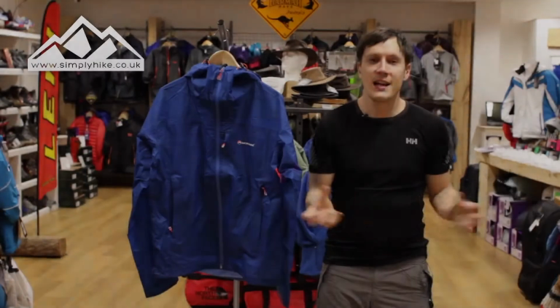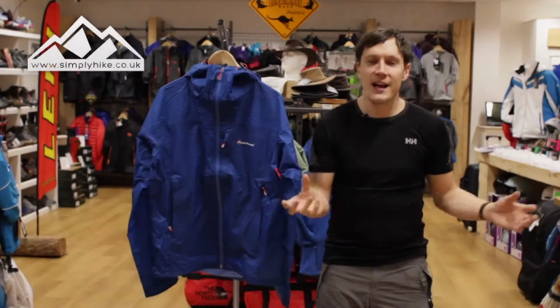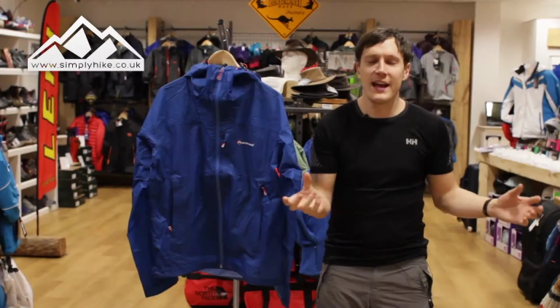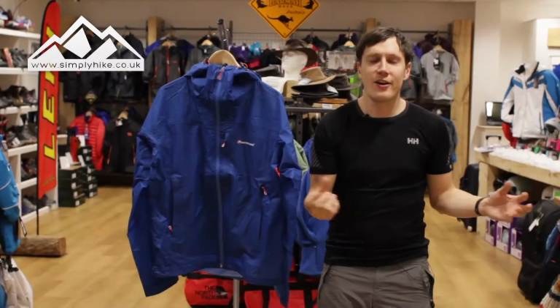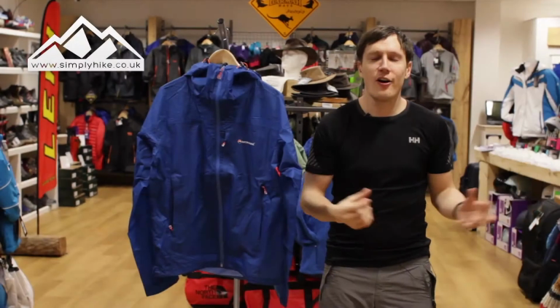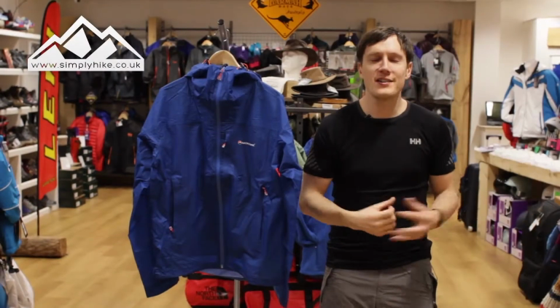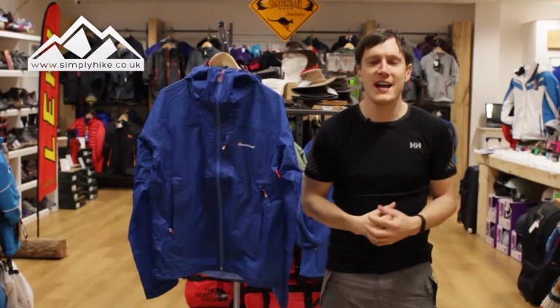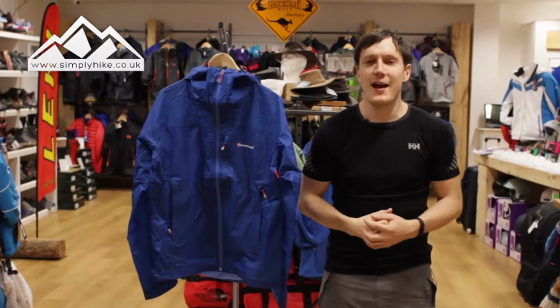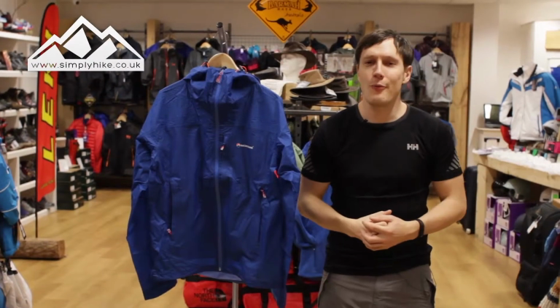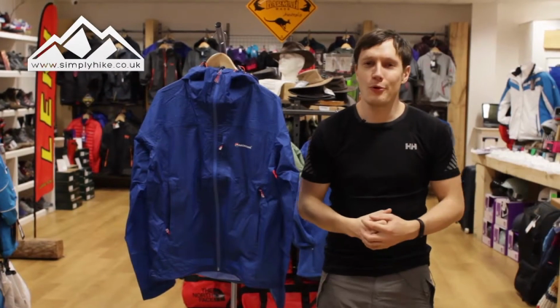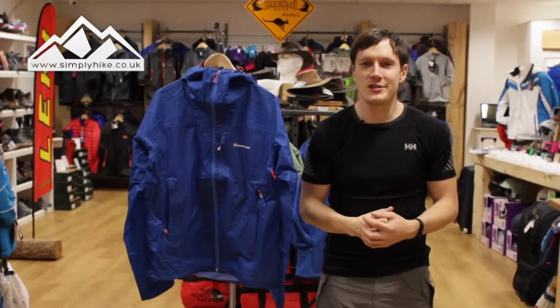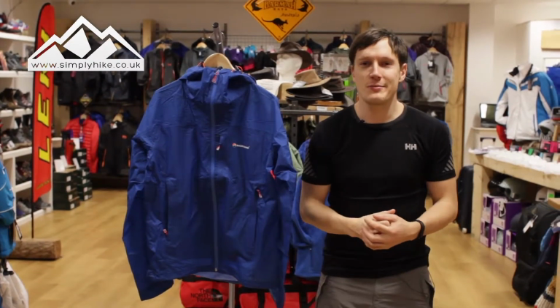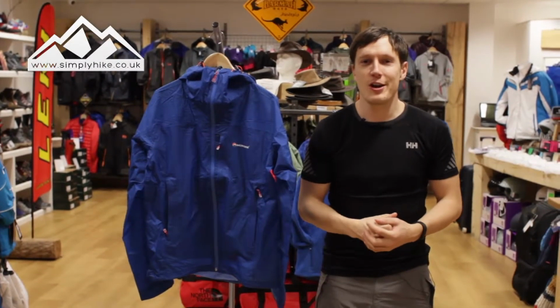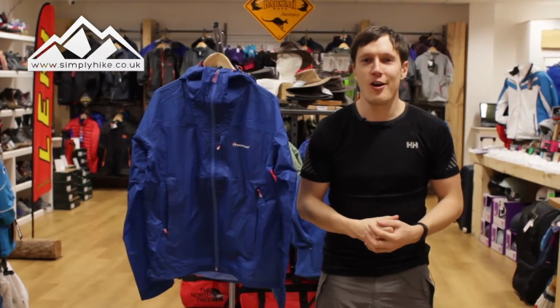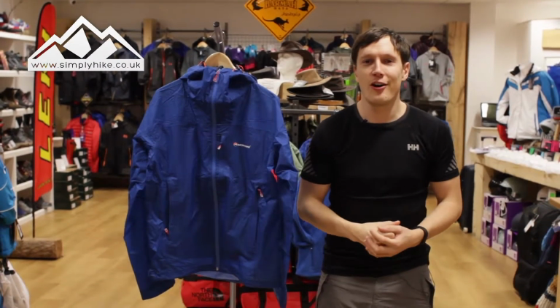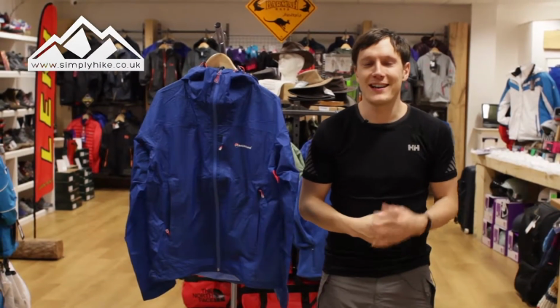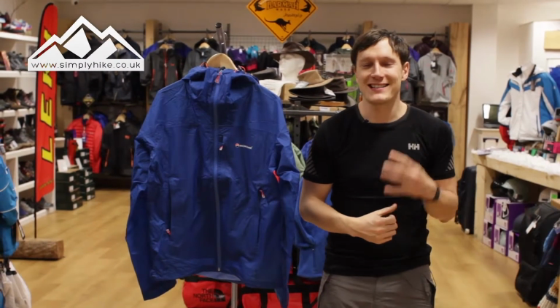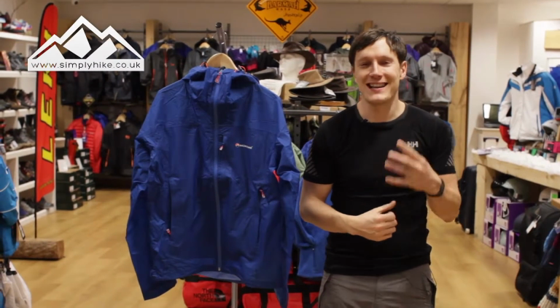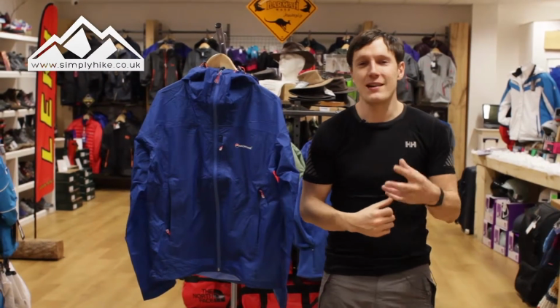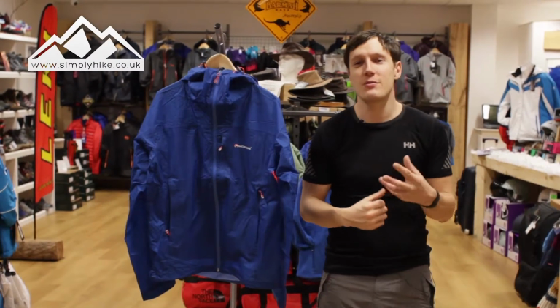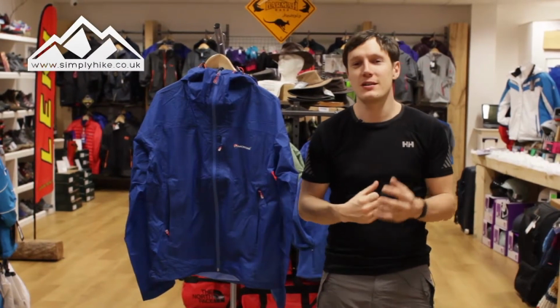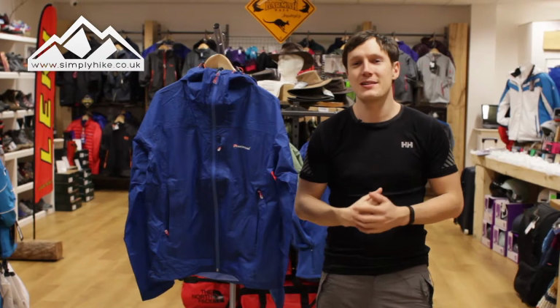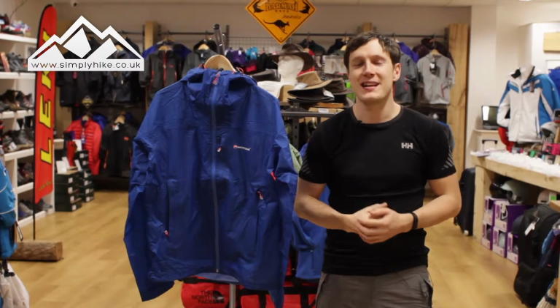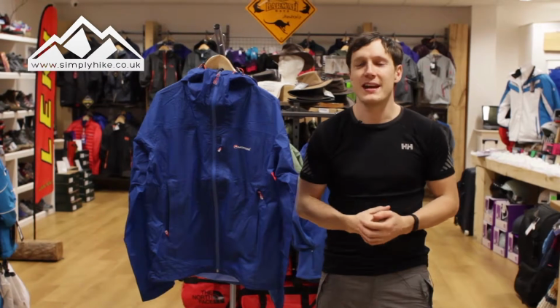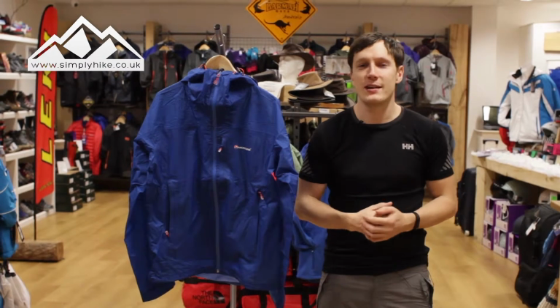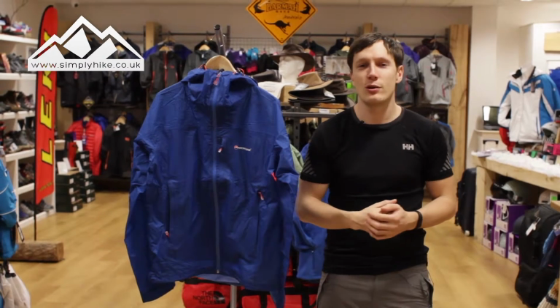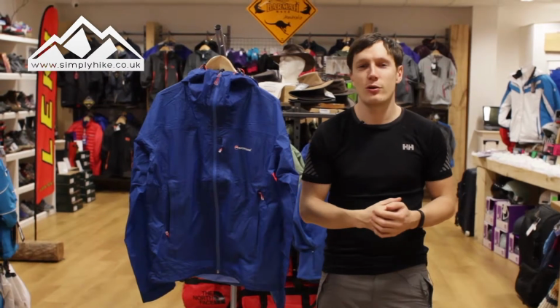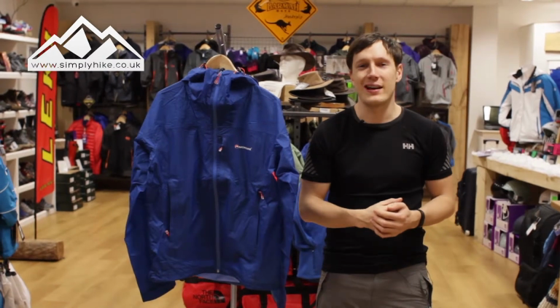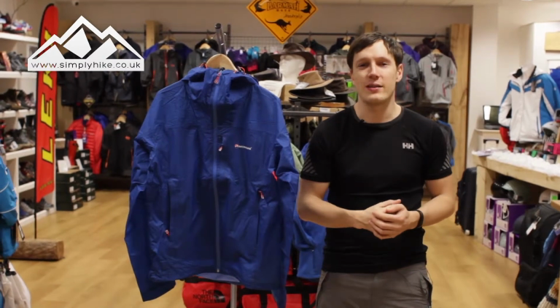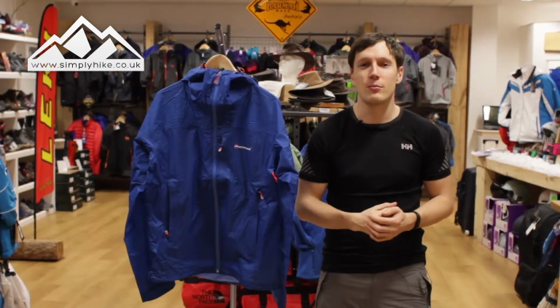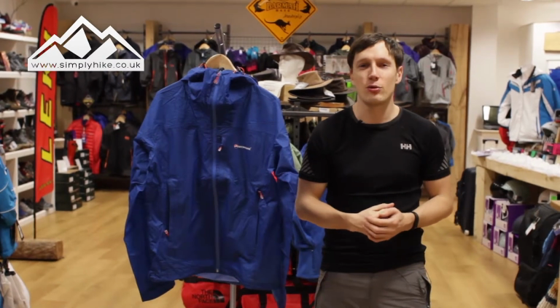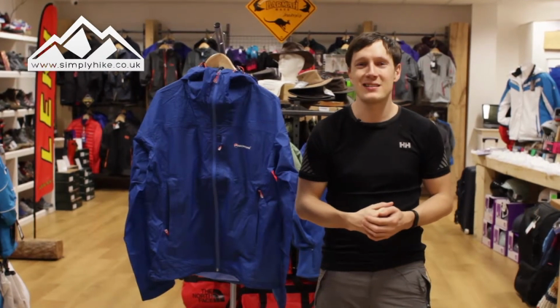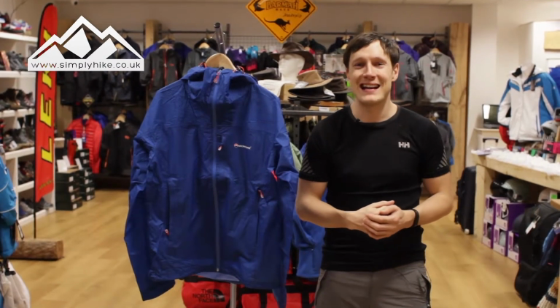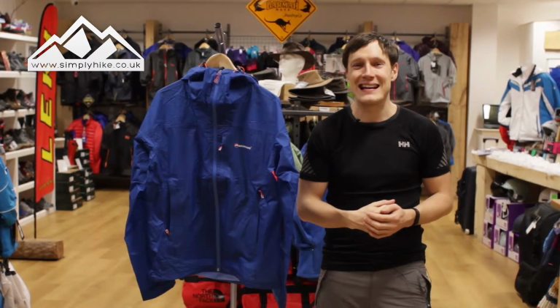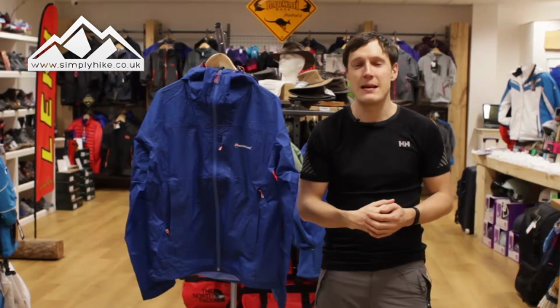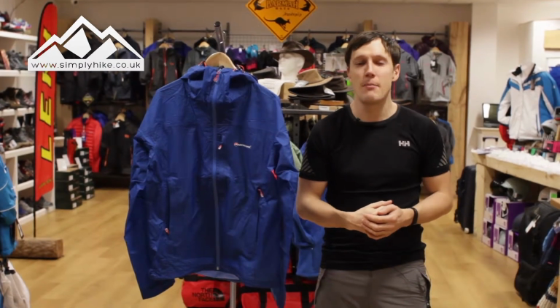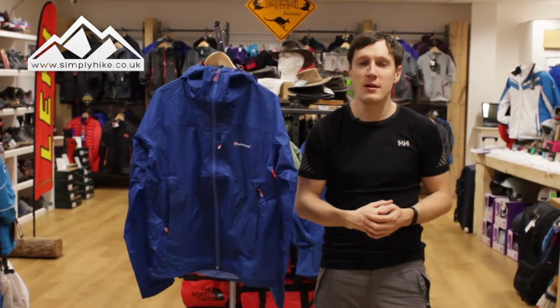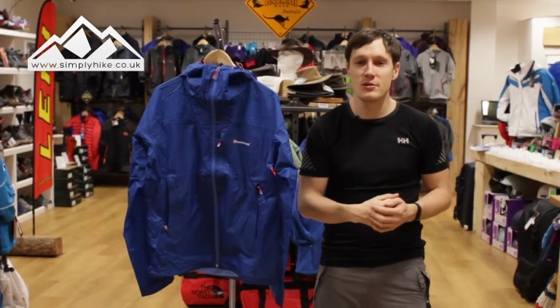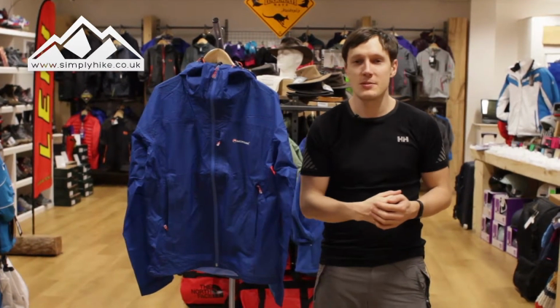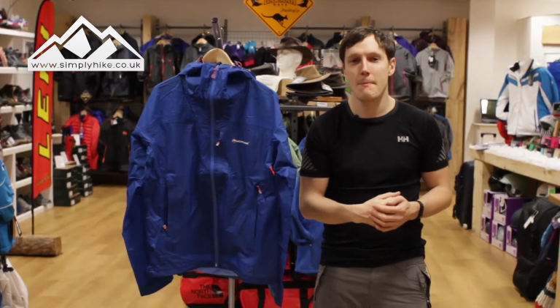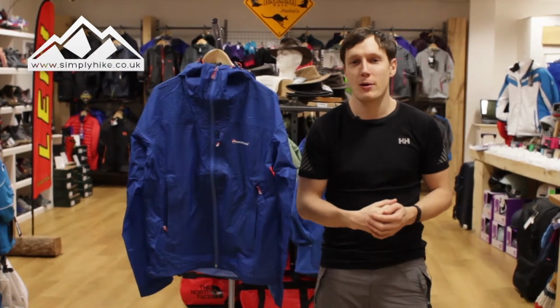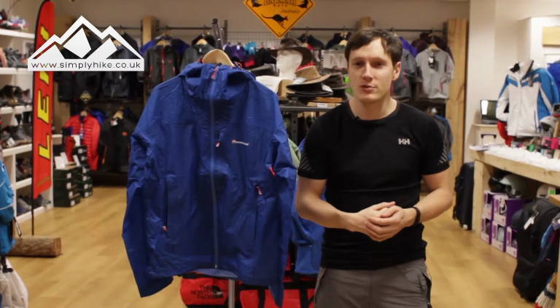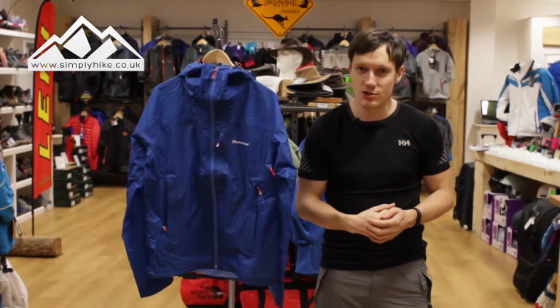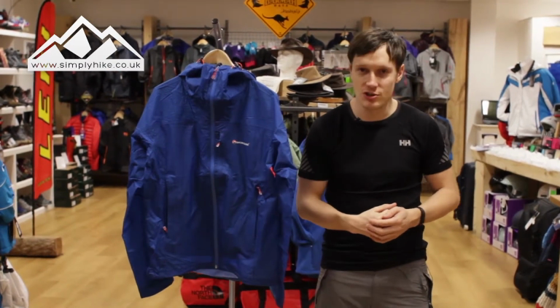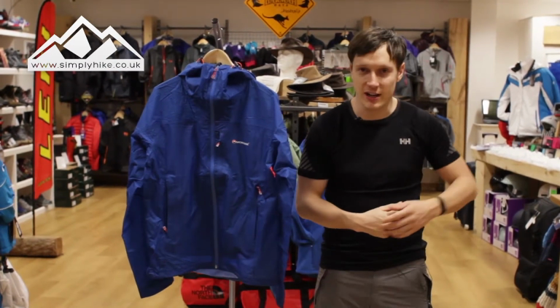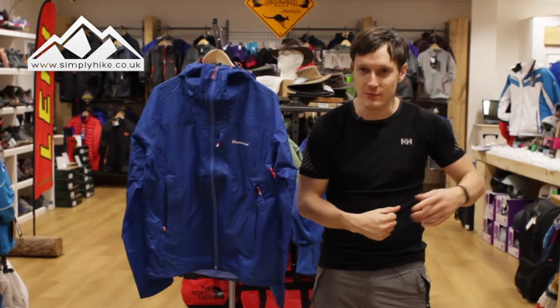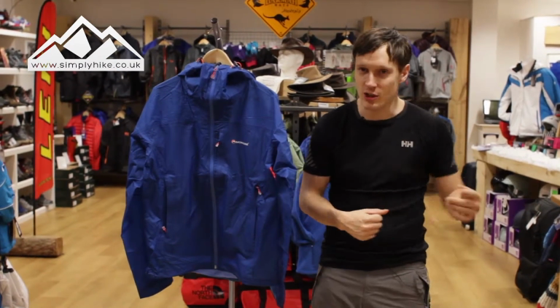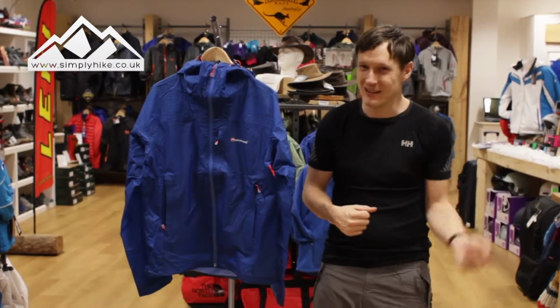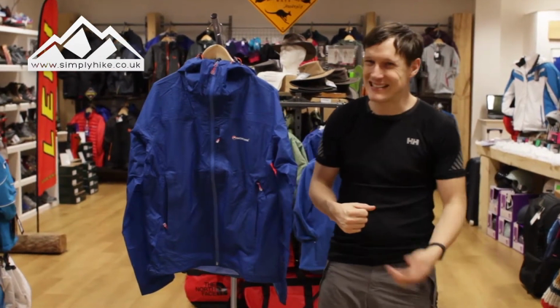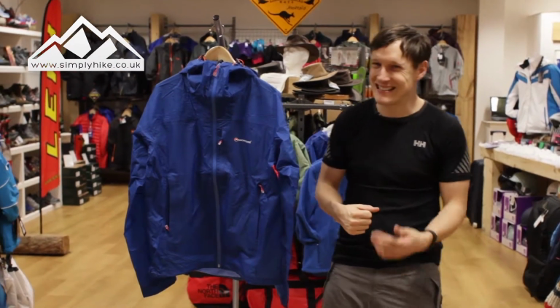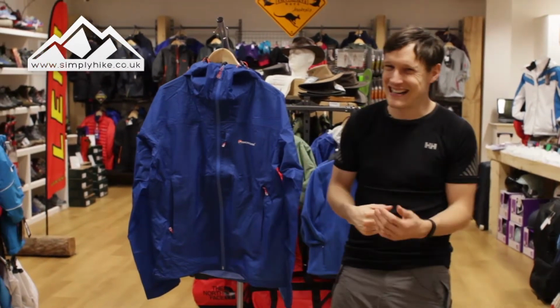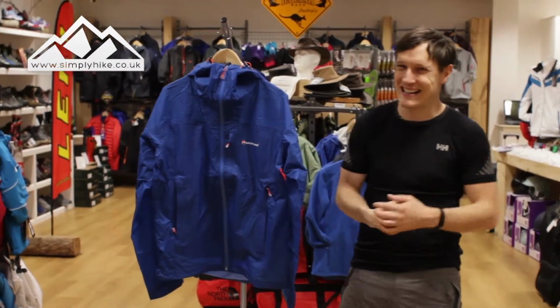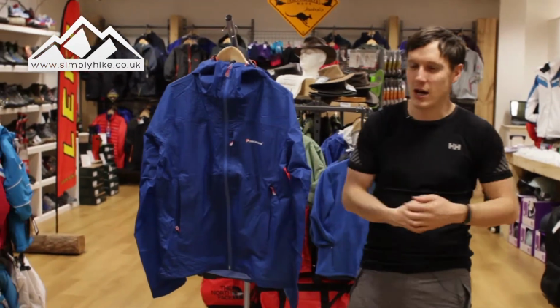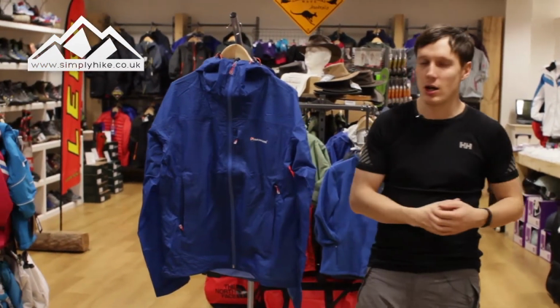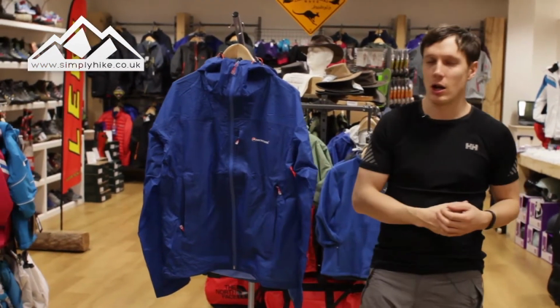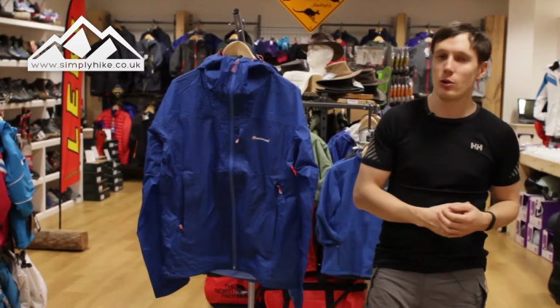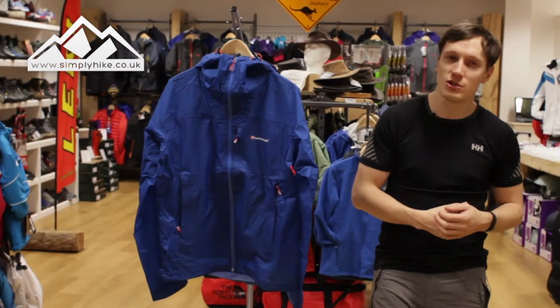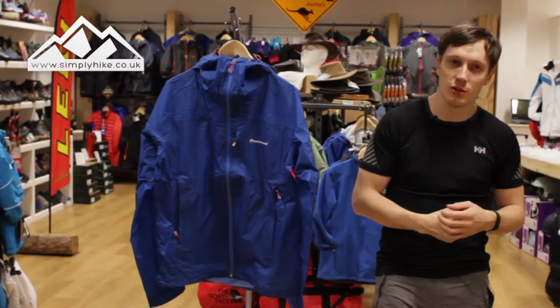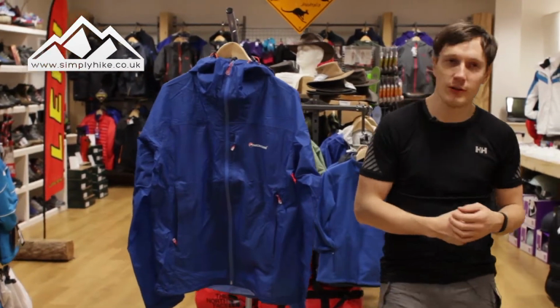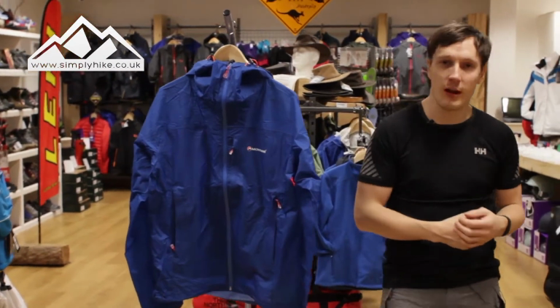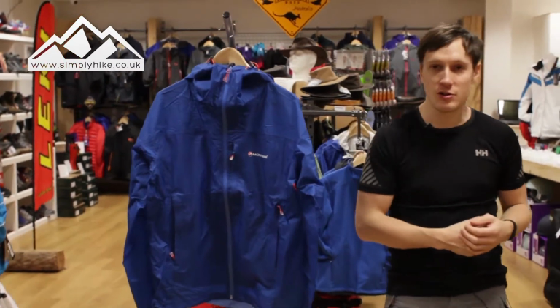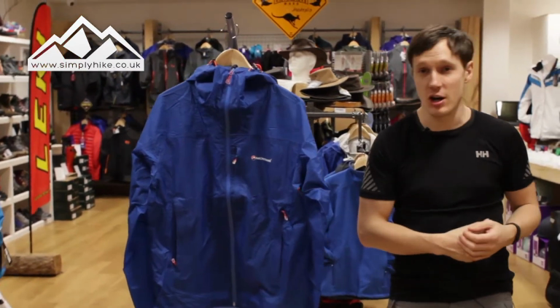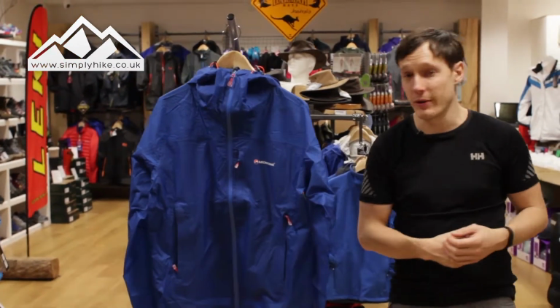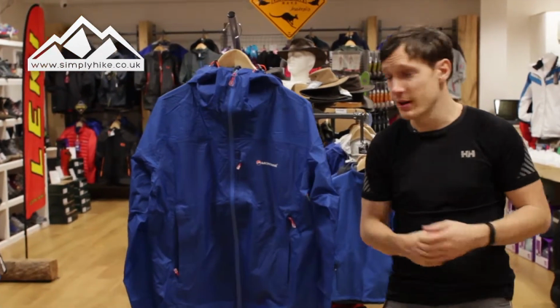Hey guys, and welcome to Simply Hike. Today we're going to be taking a look at the Montane Minimus Mountain Jacket. So let's take a closer look now, shall we.